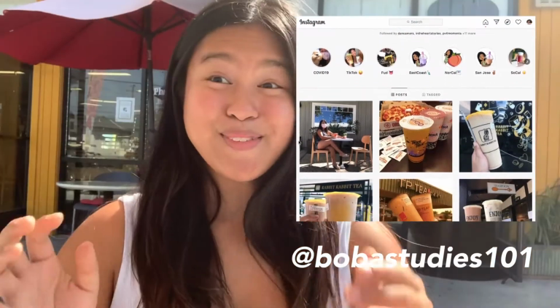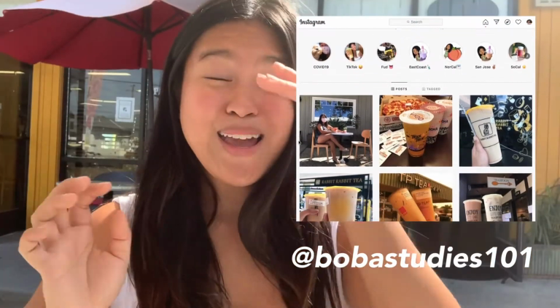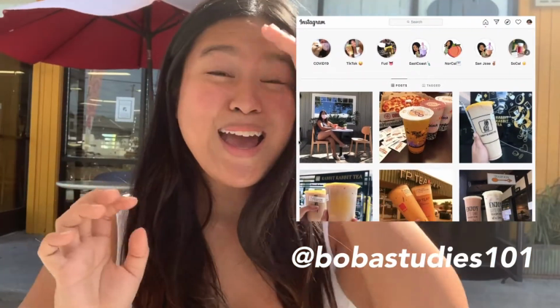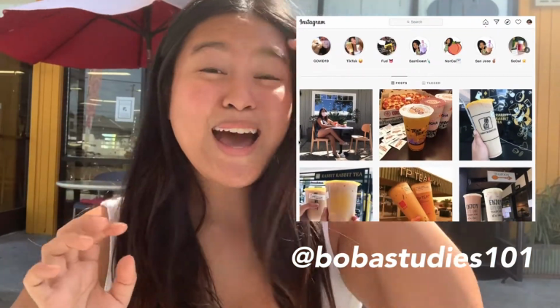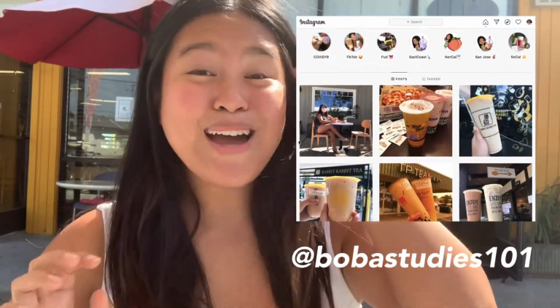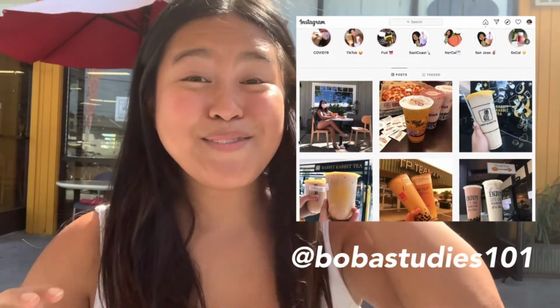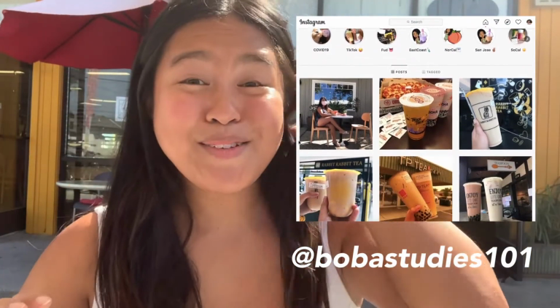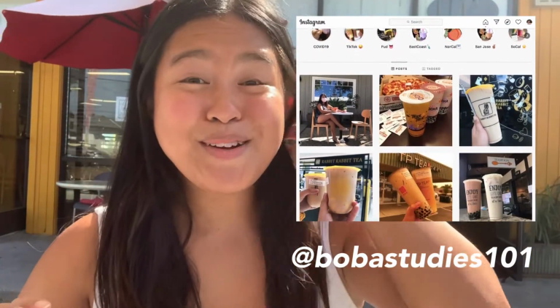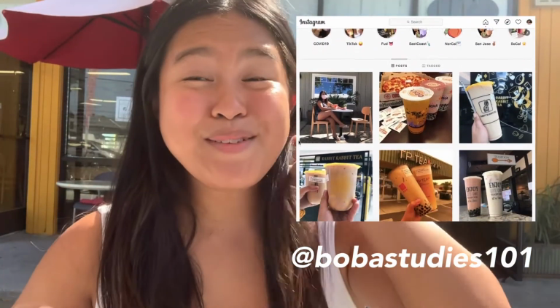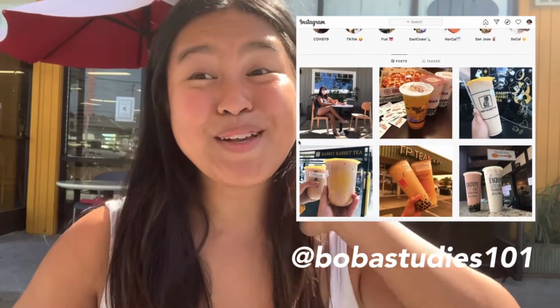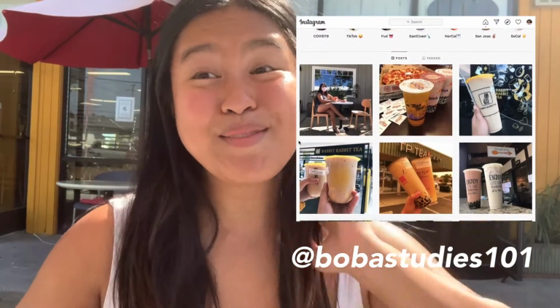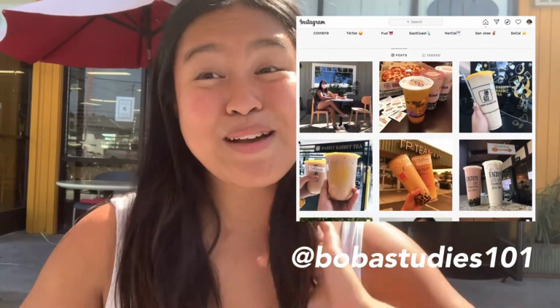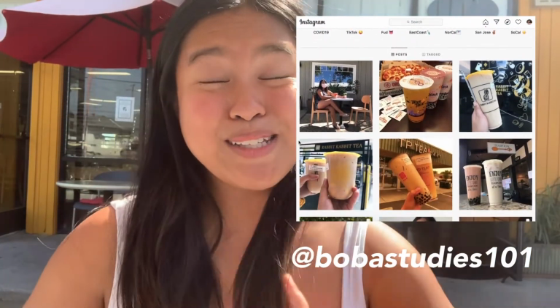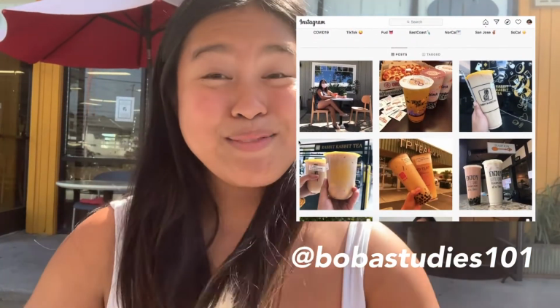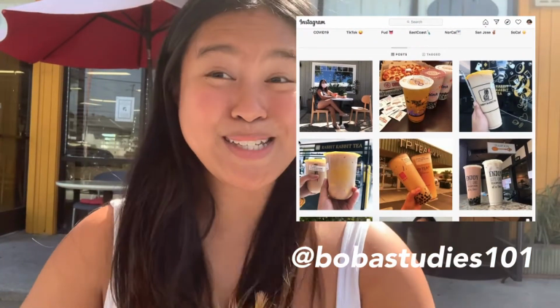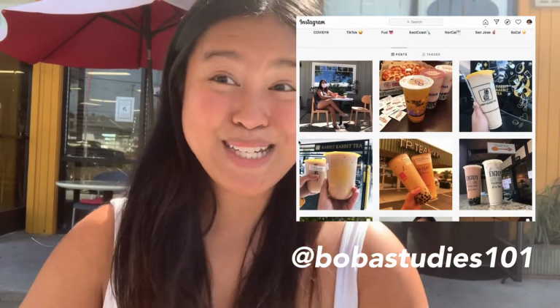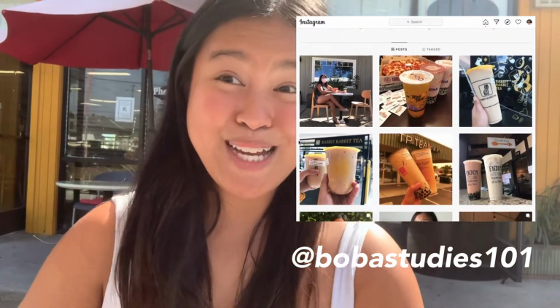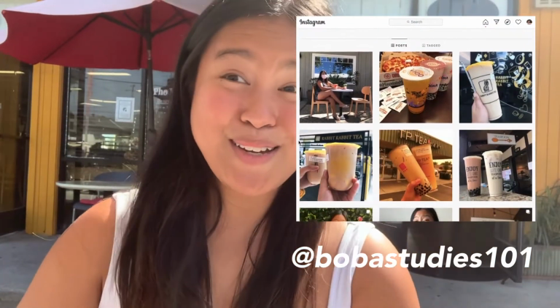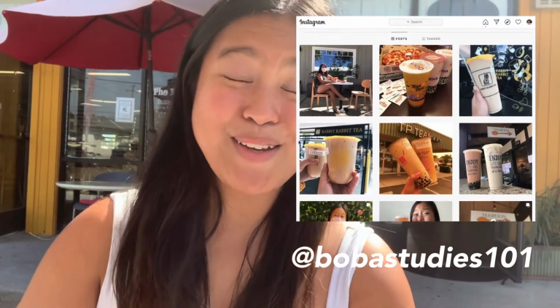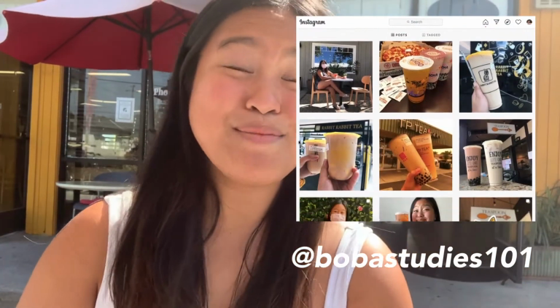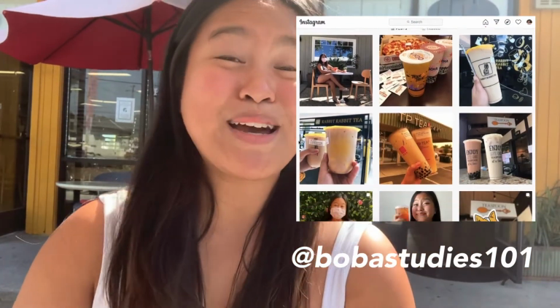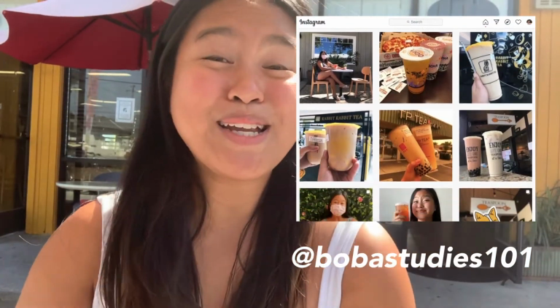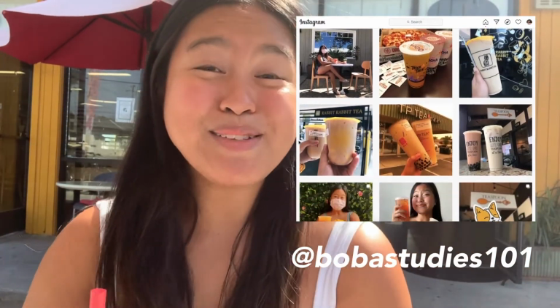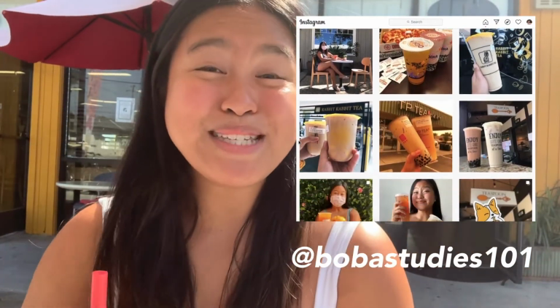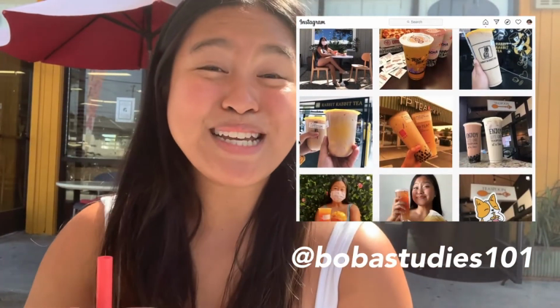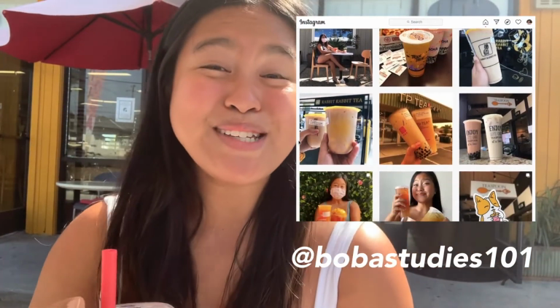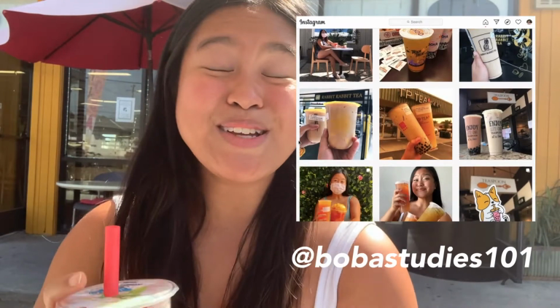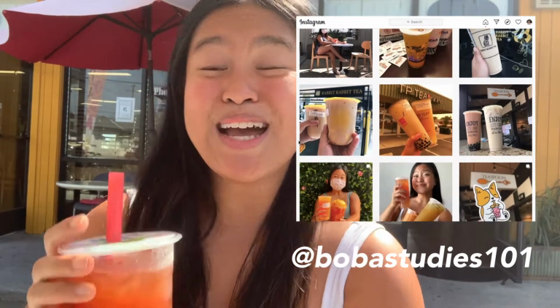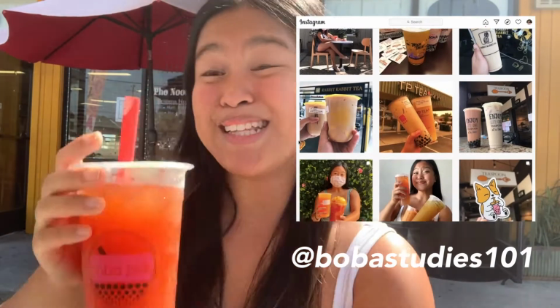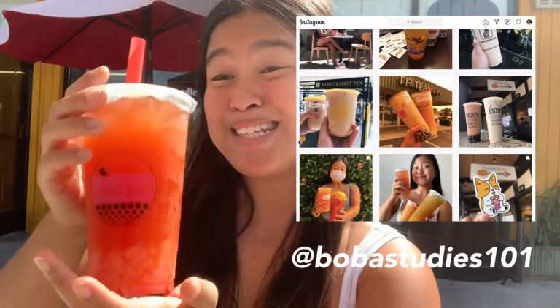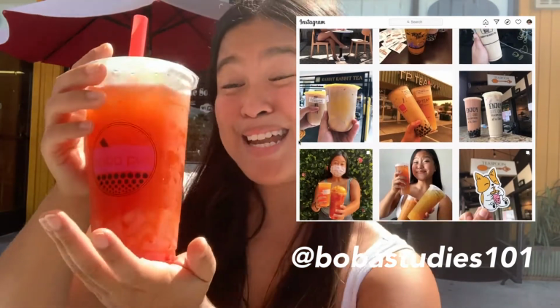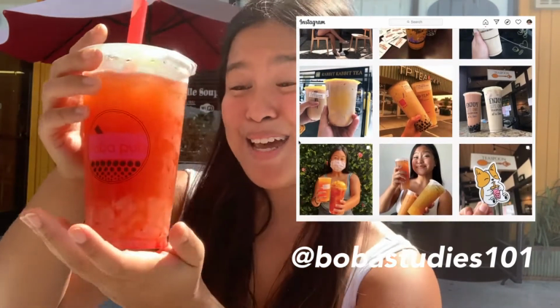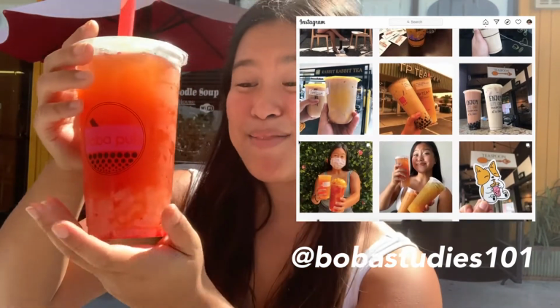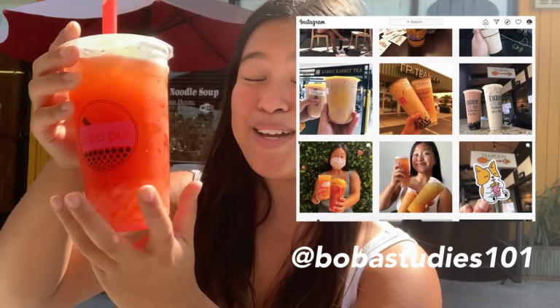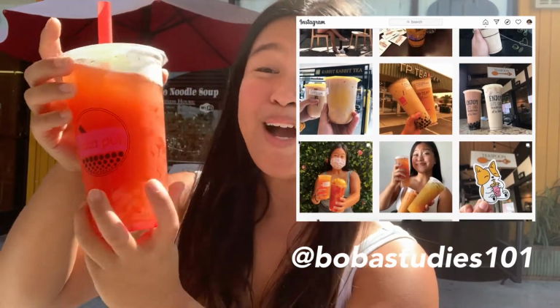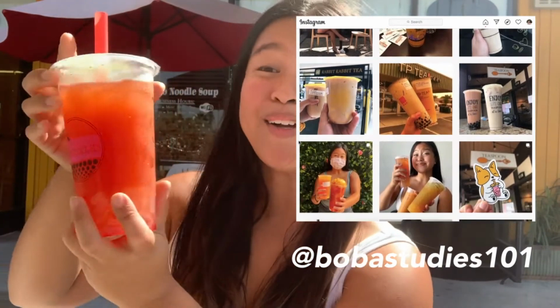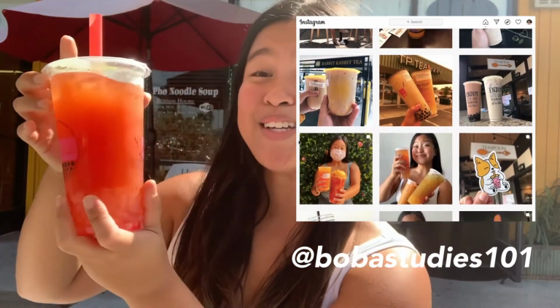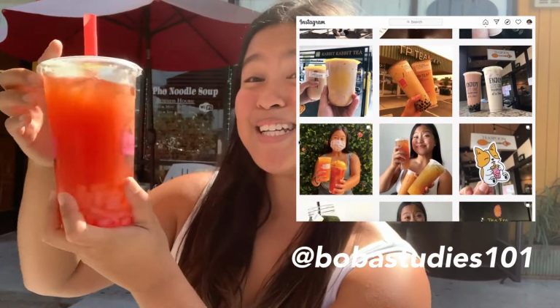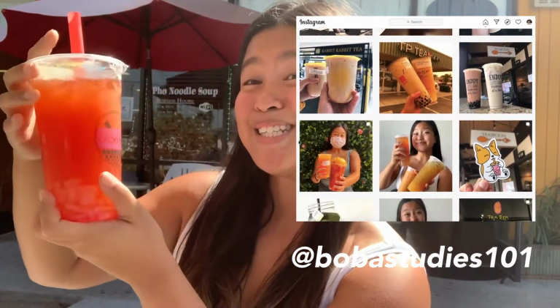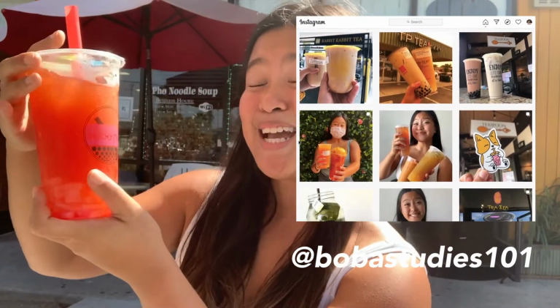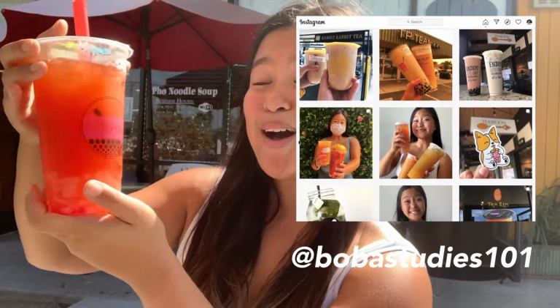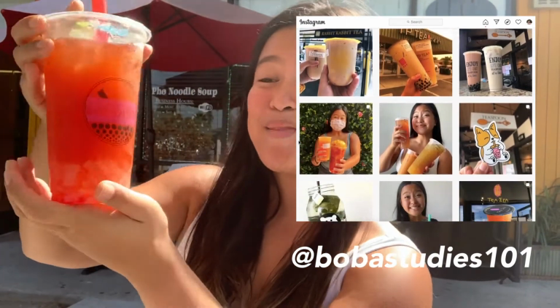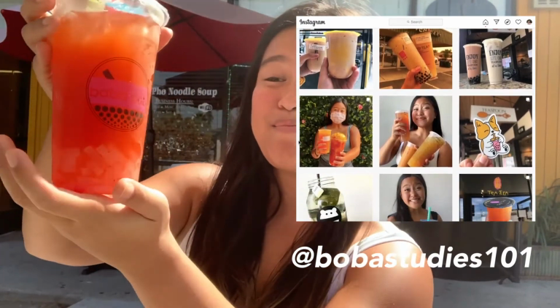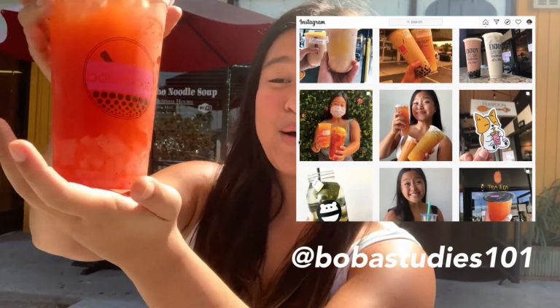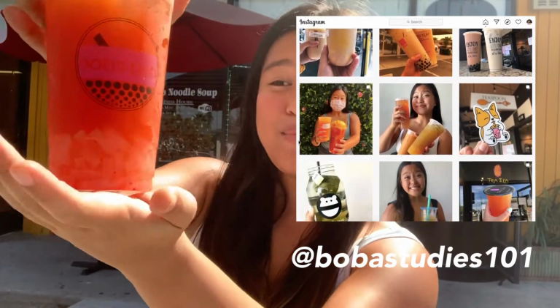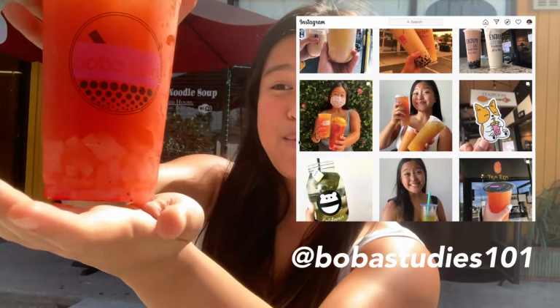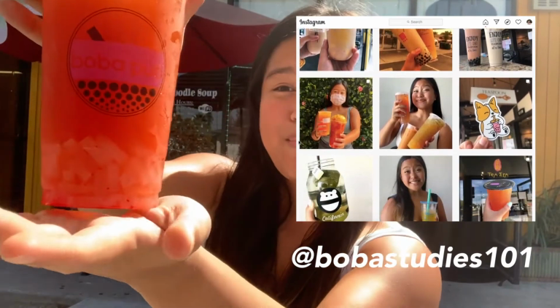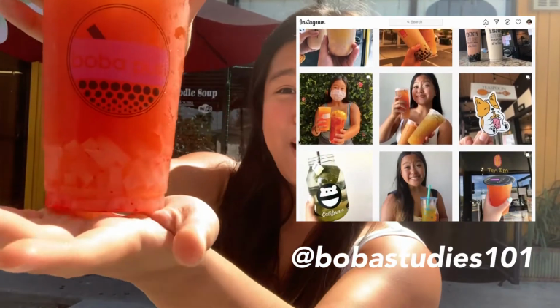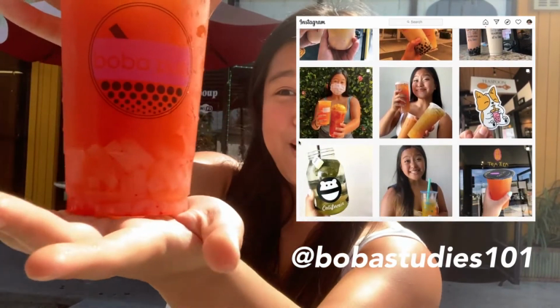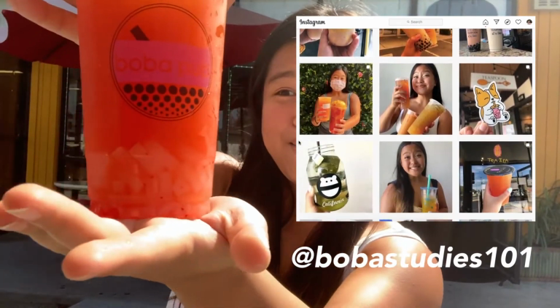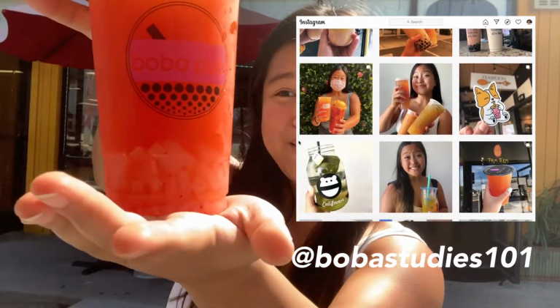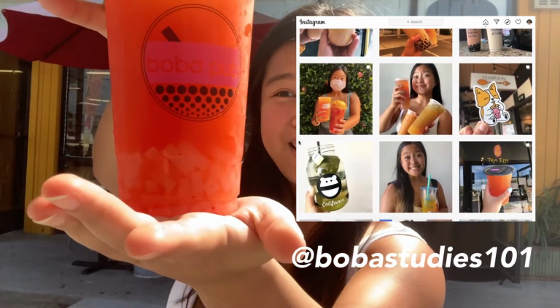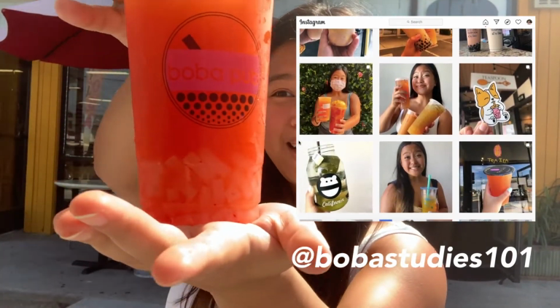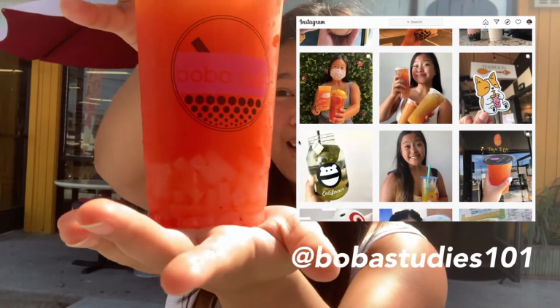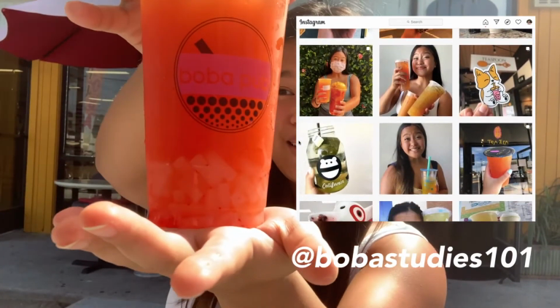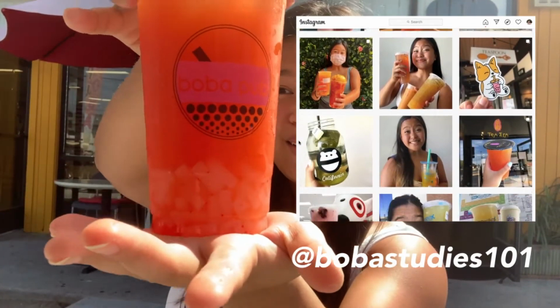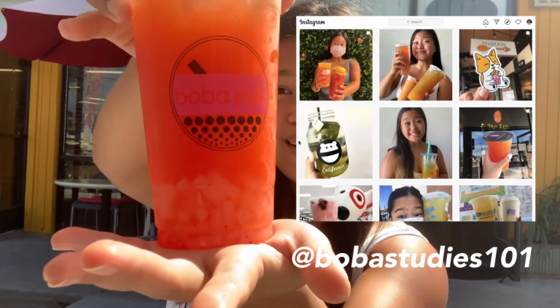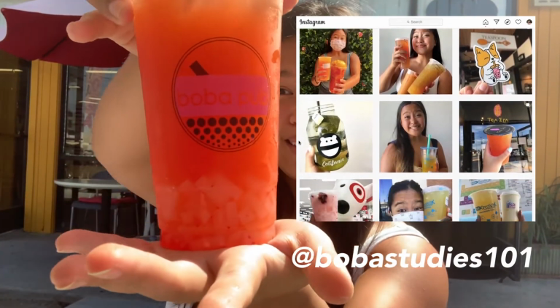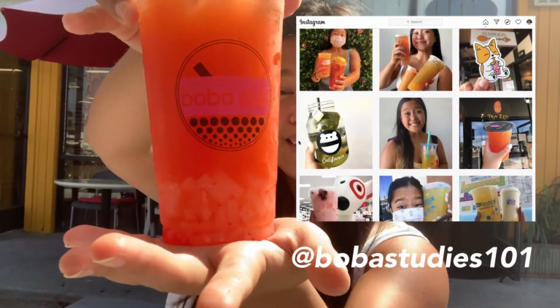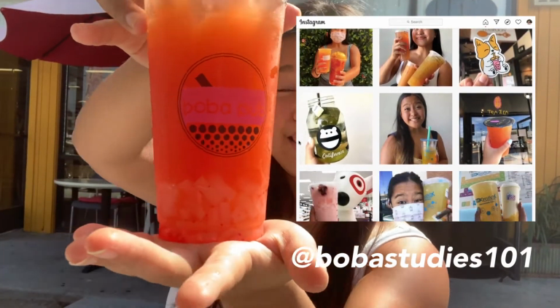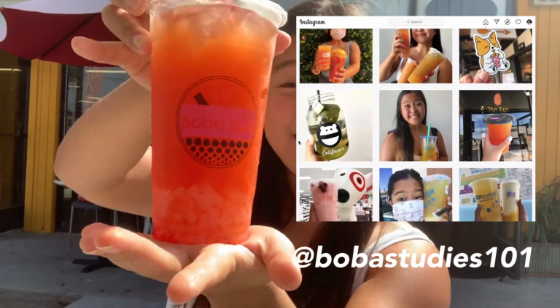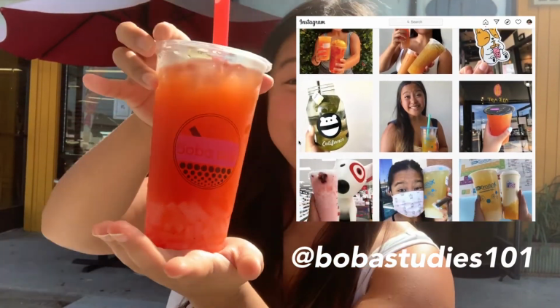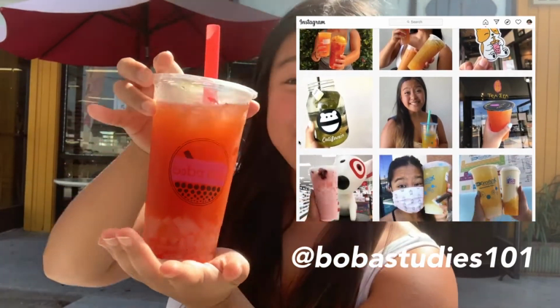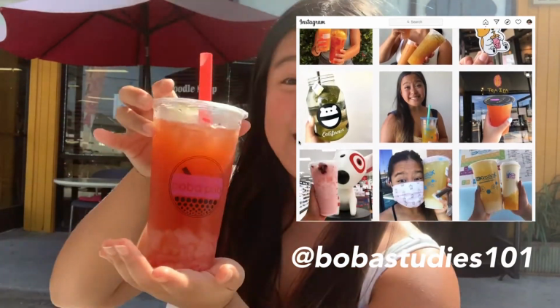Hi everyone, welcome back to my channel. My name is Angel and today we are testing out Boba Pub here in San Jose.